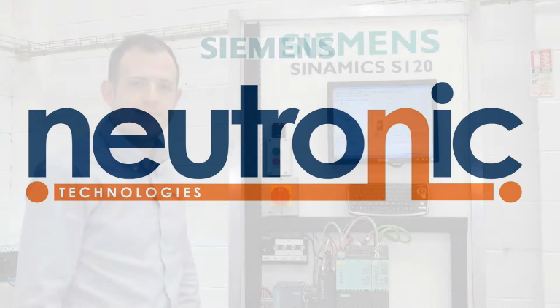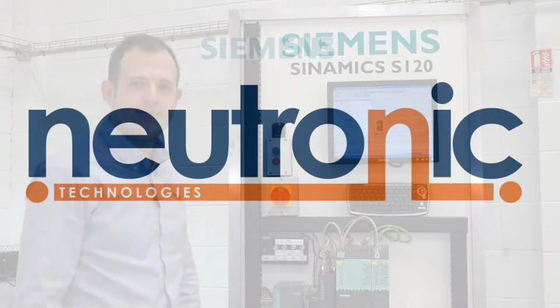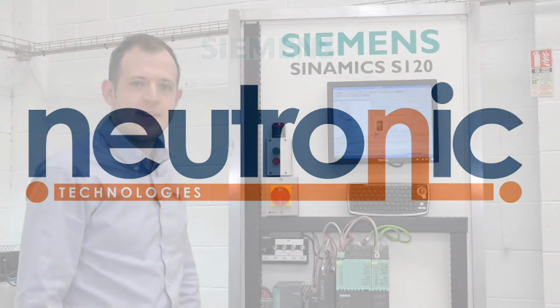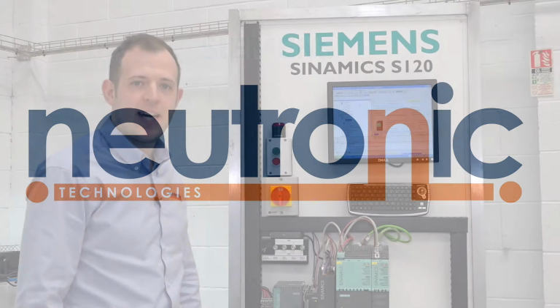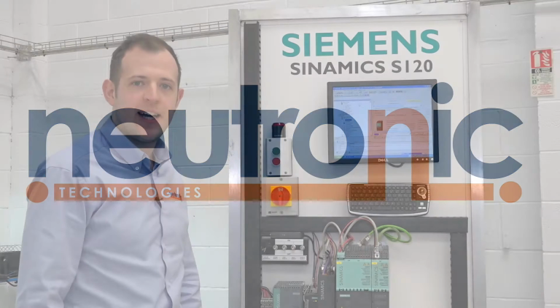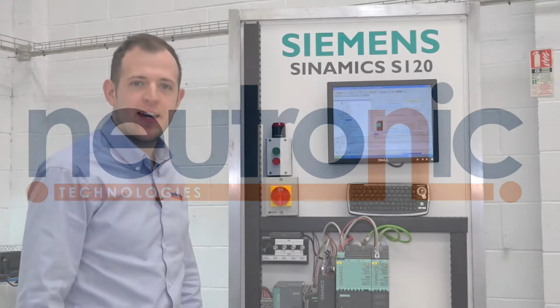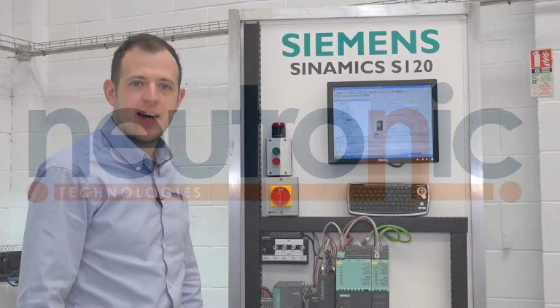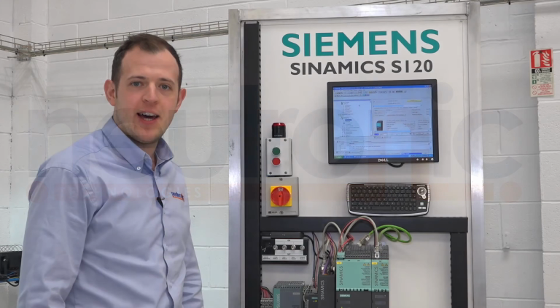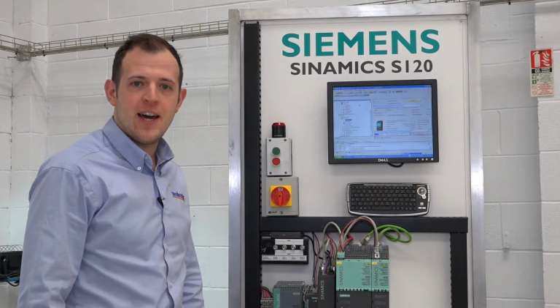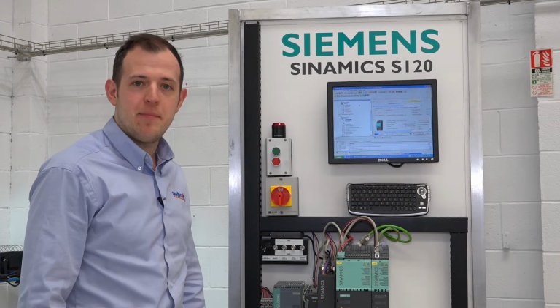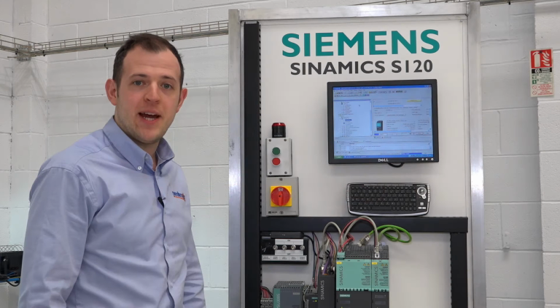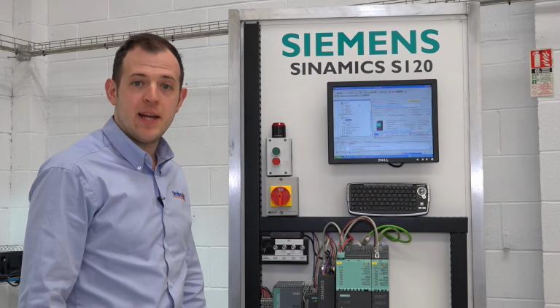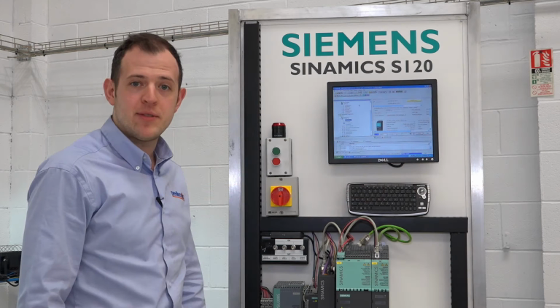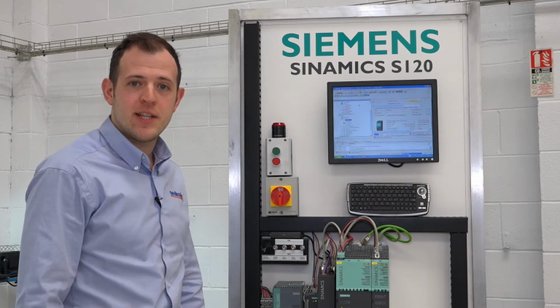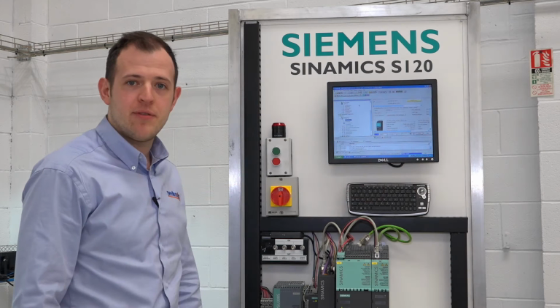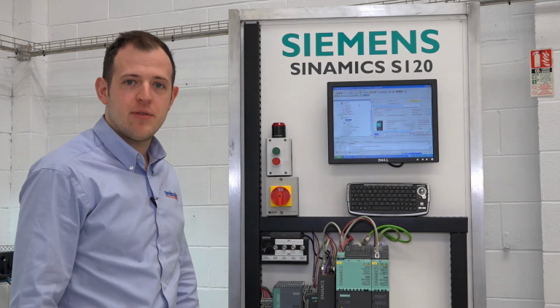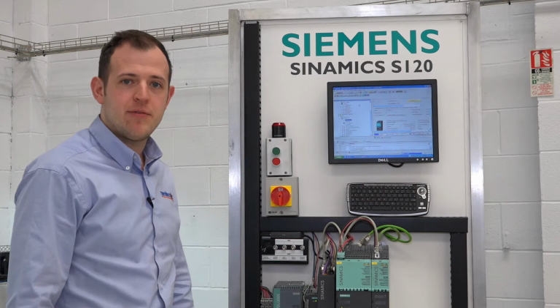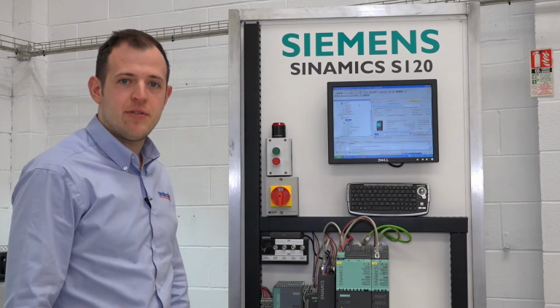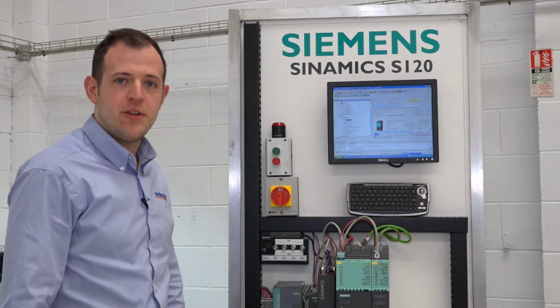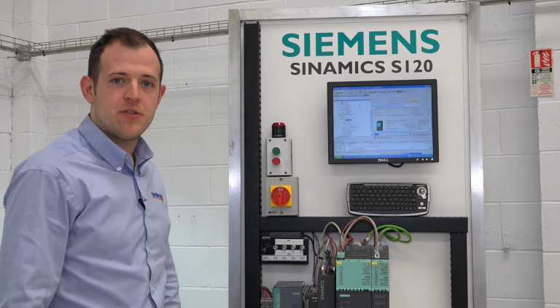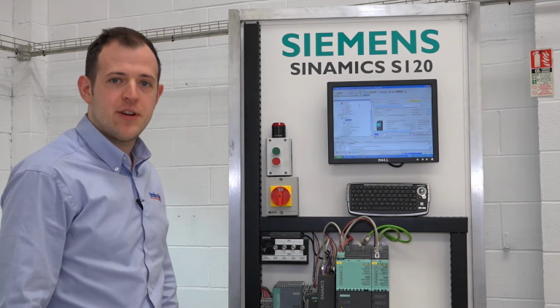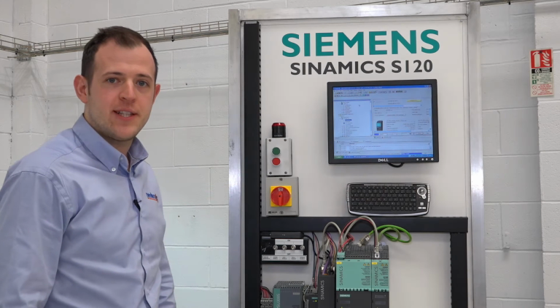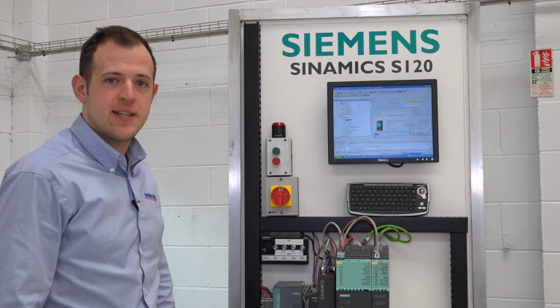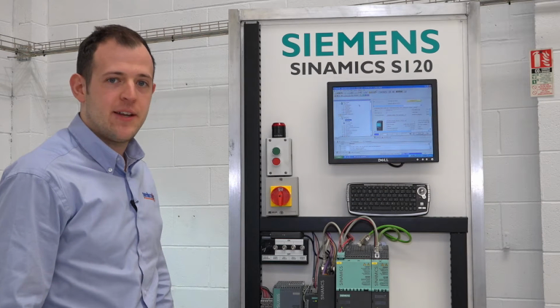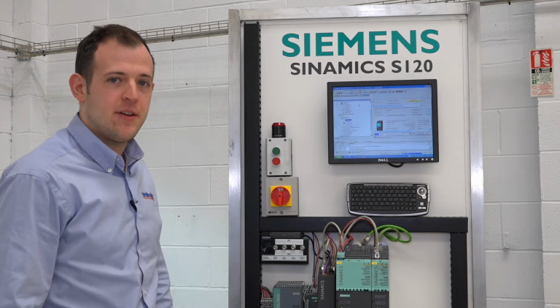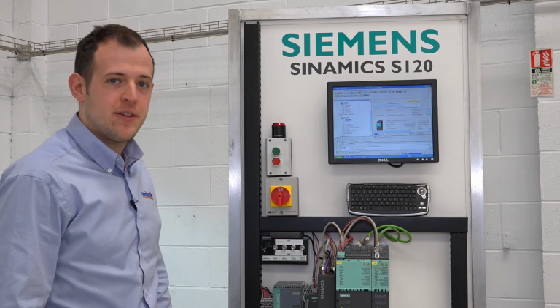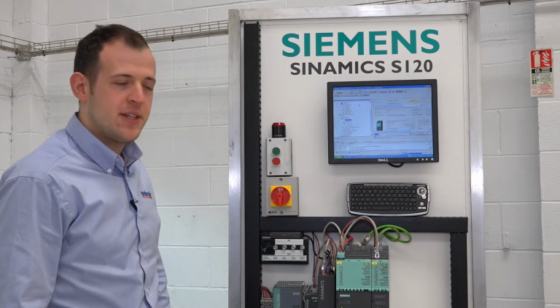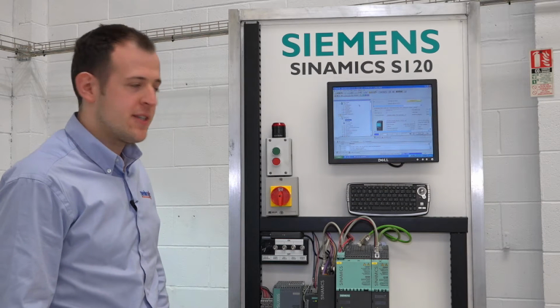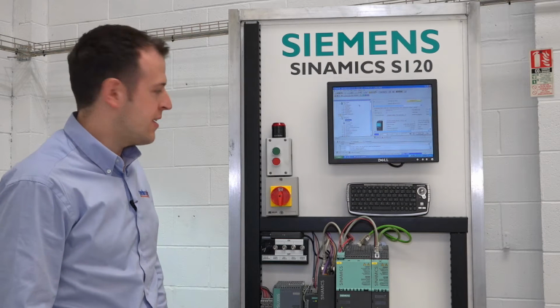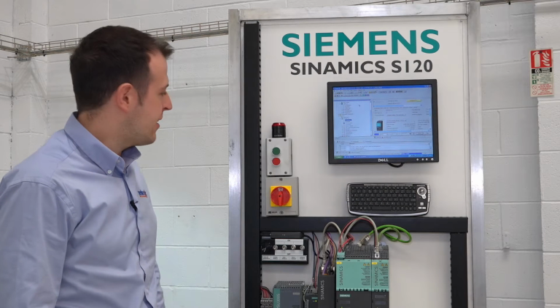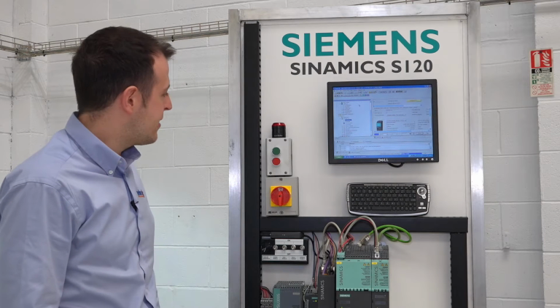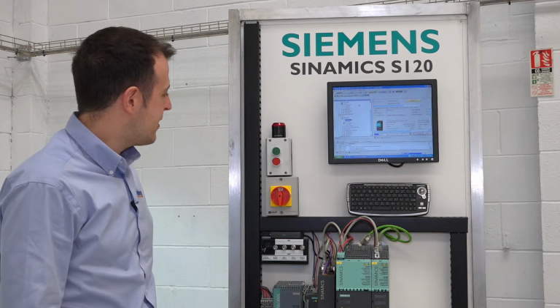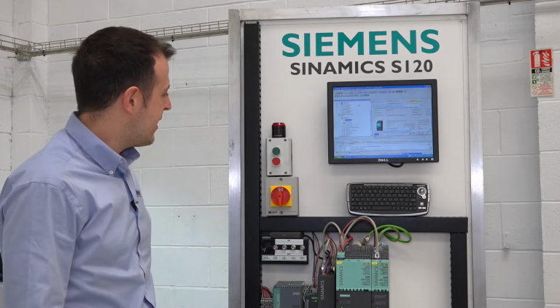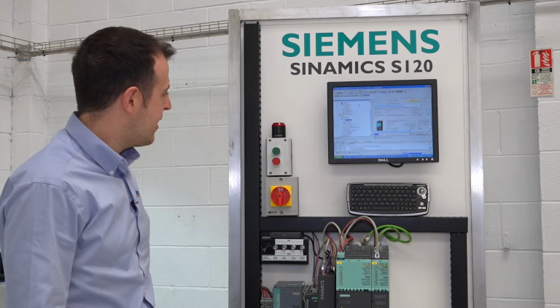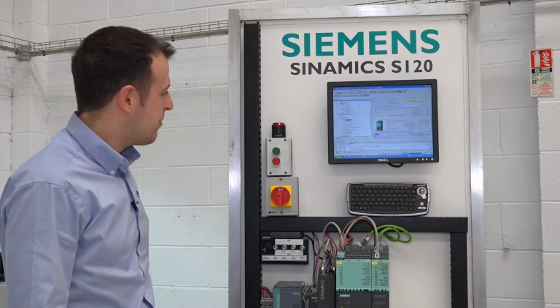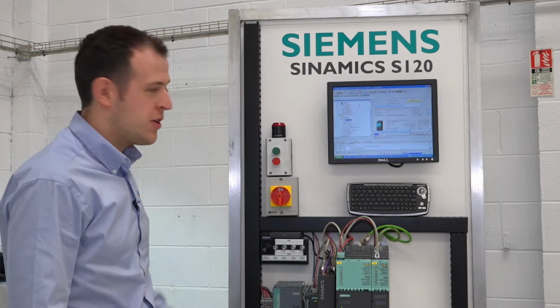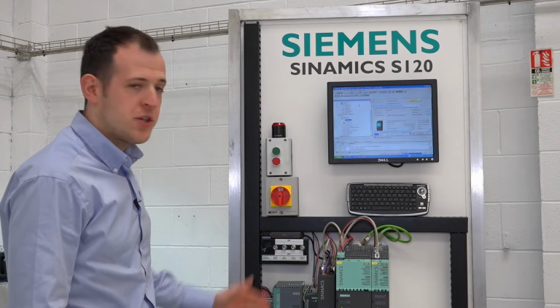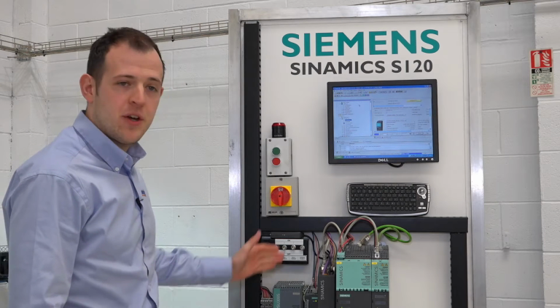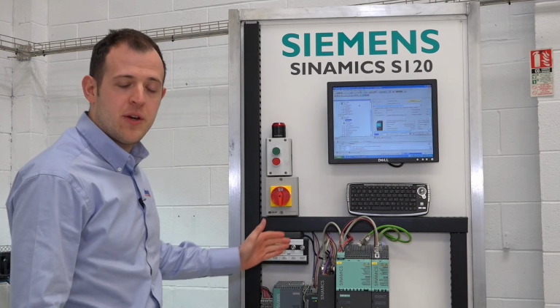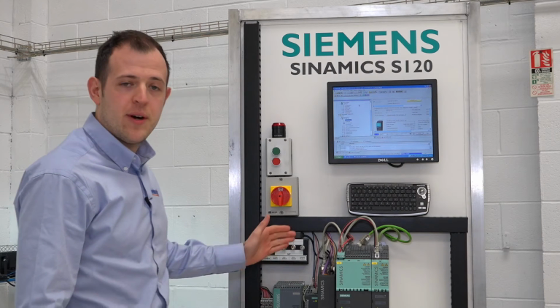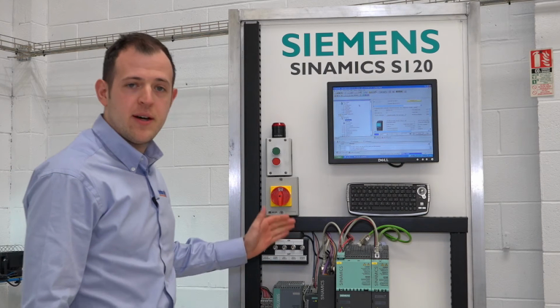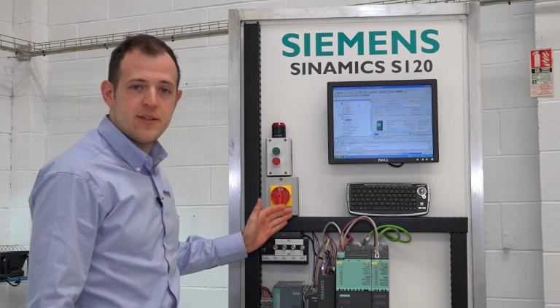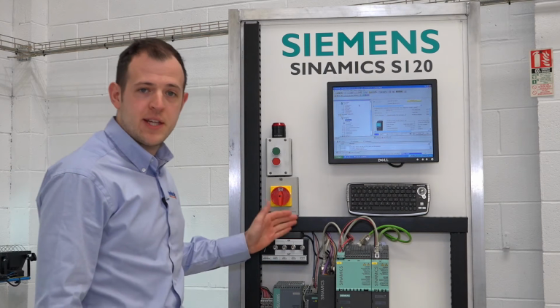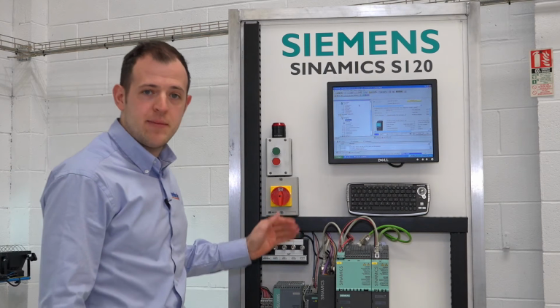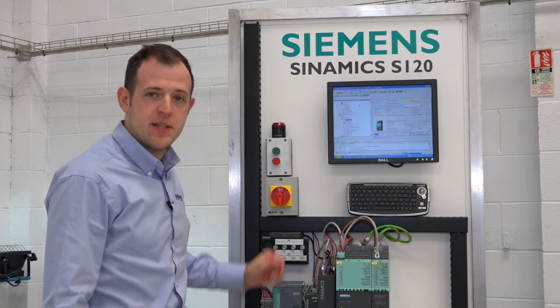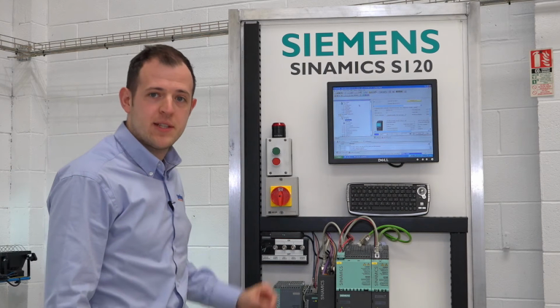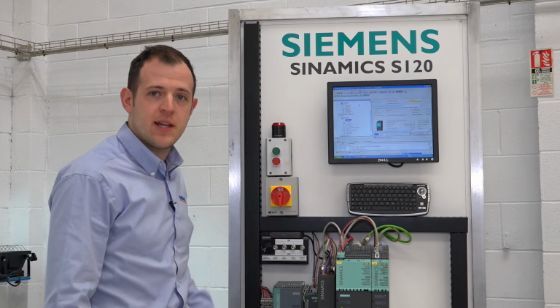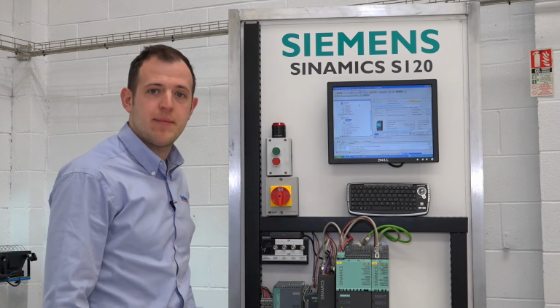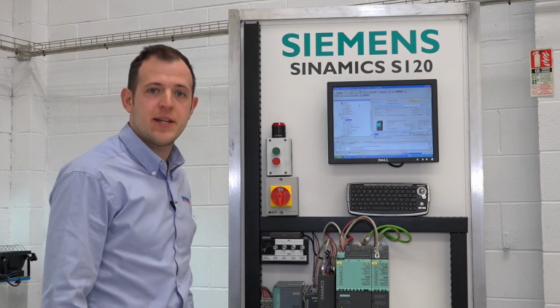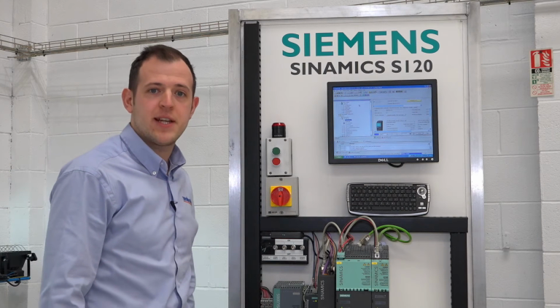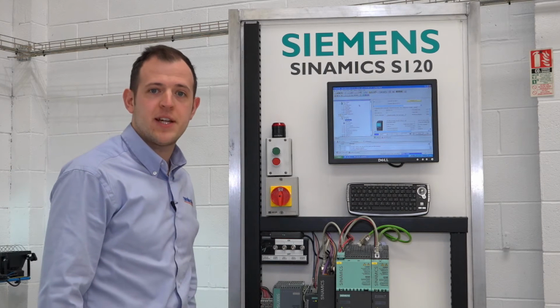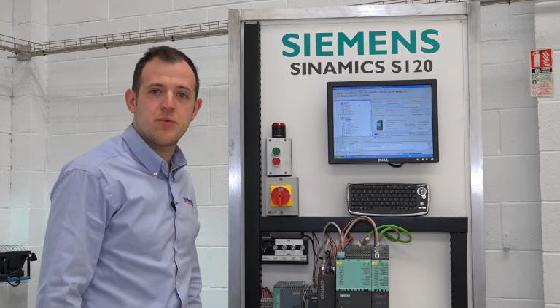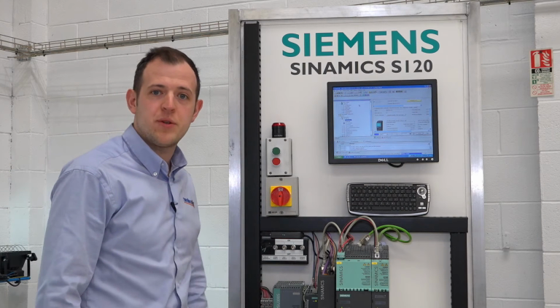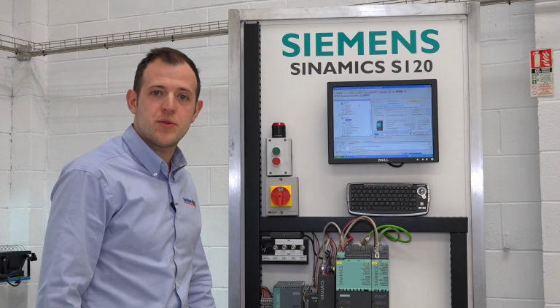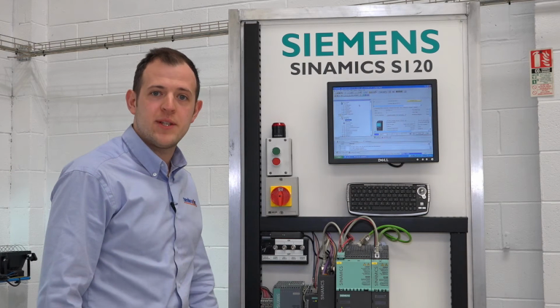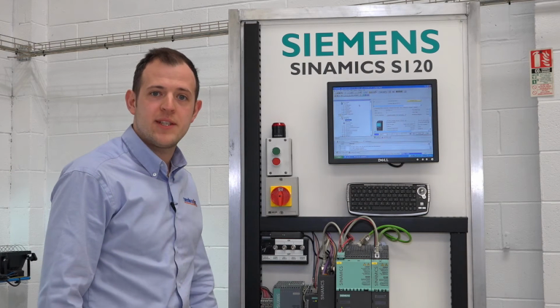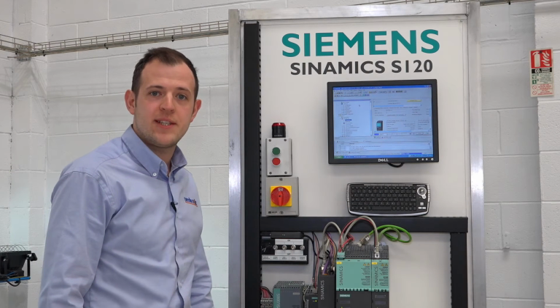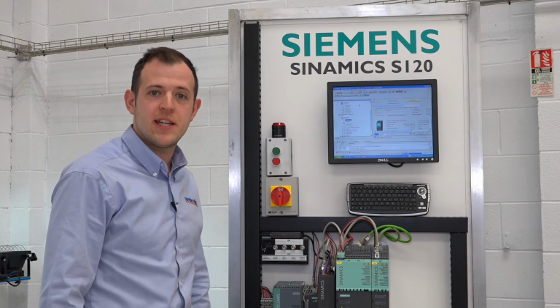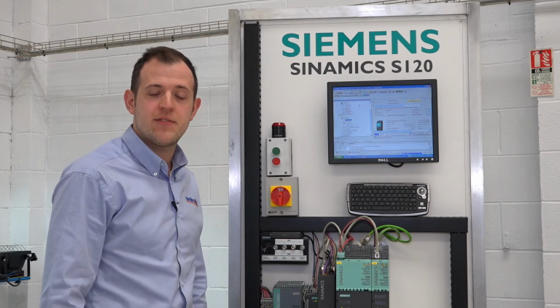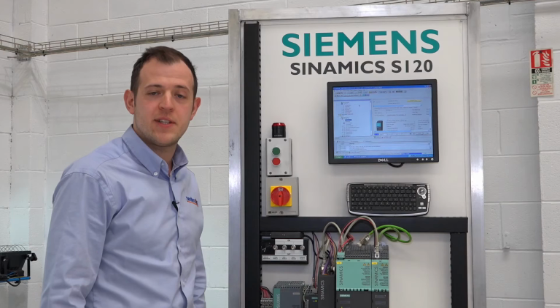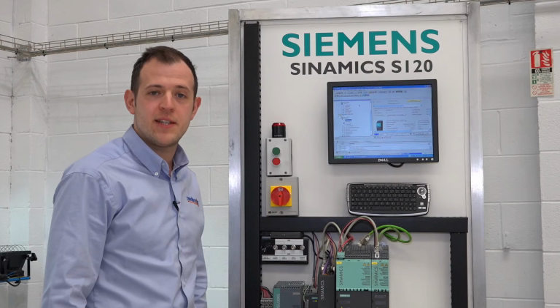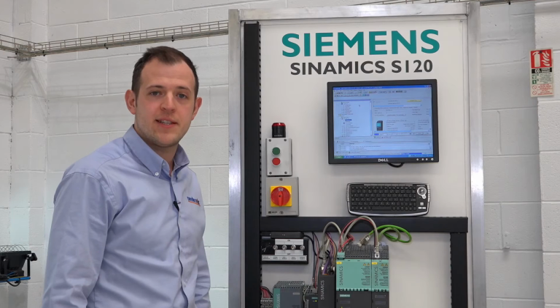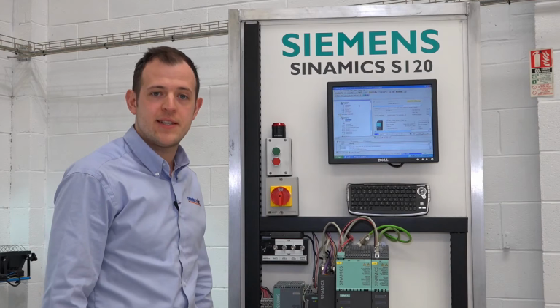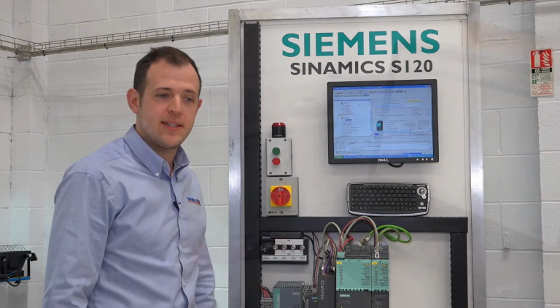Hi, my name is Dave Webb from Neutronic Technologies and today I'm going to show you our Siemens Sinamics S120 test facilities.